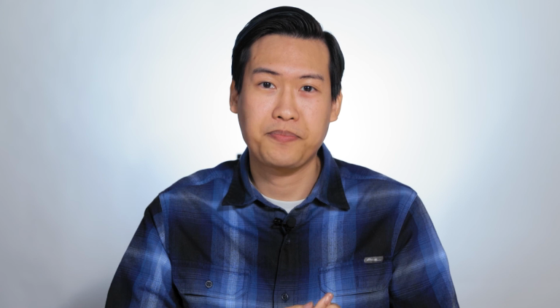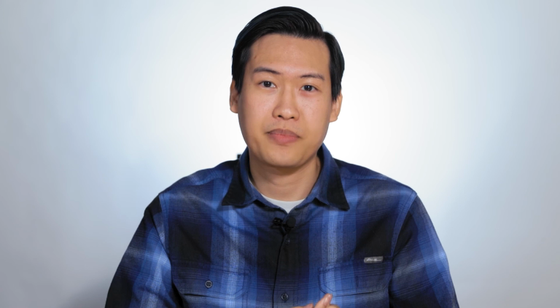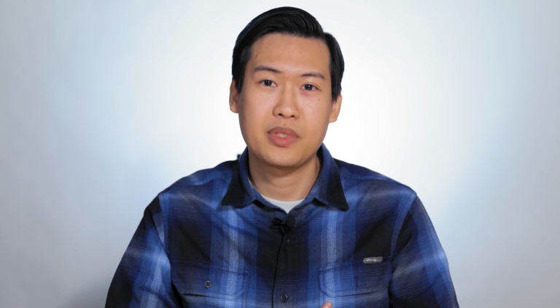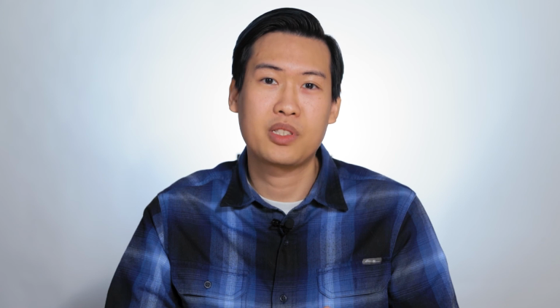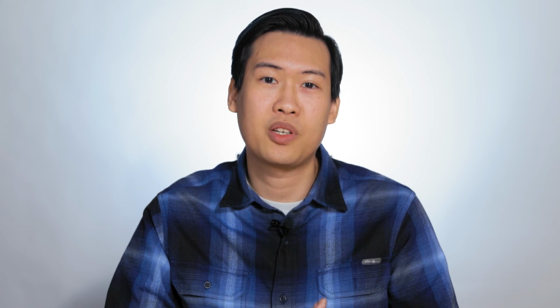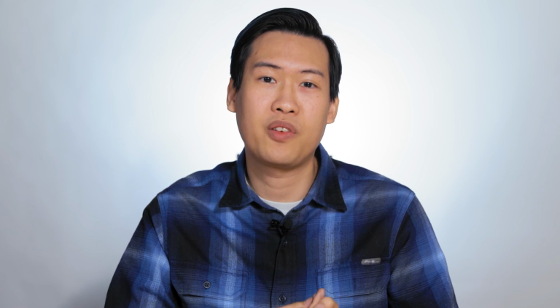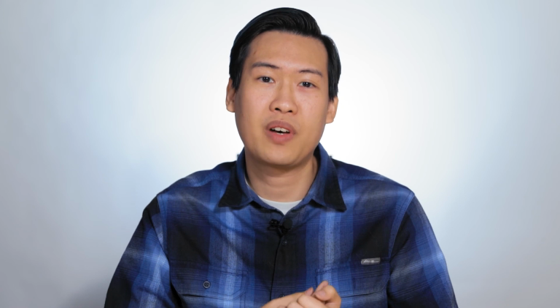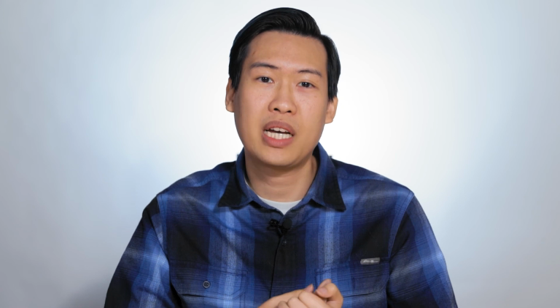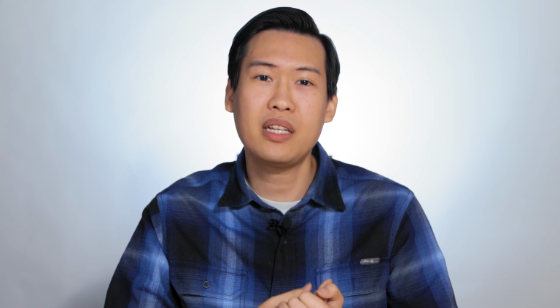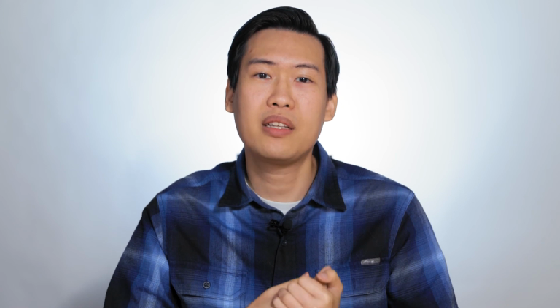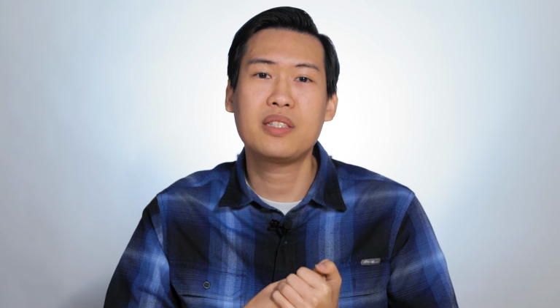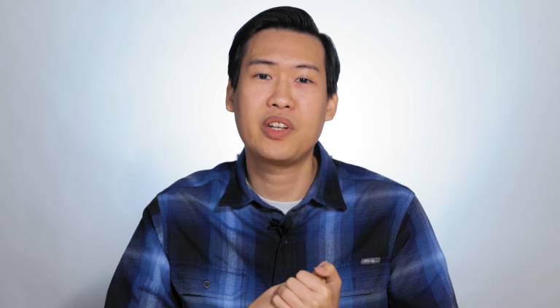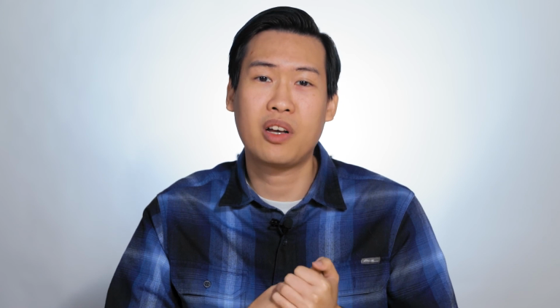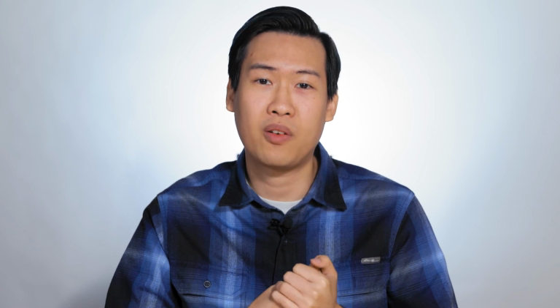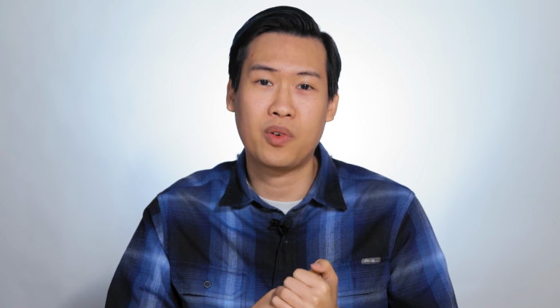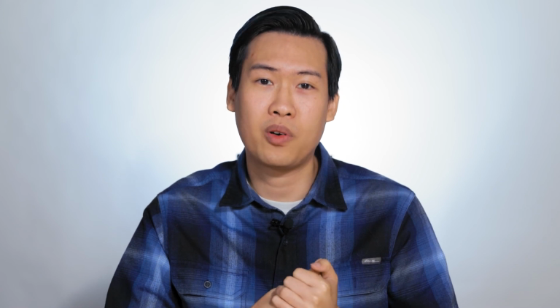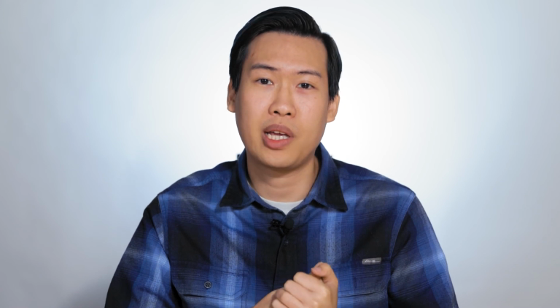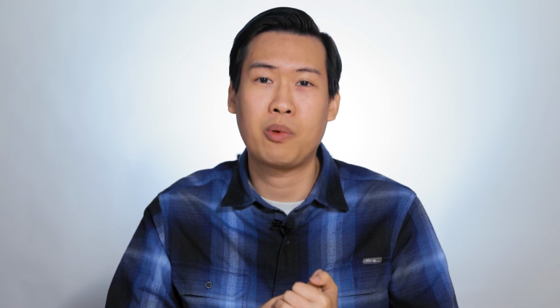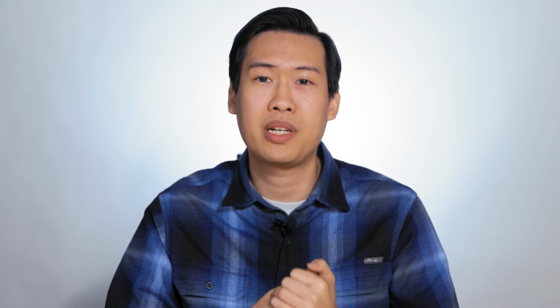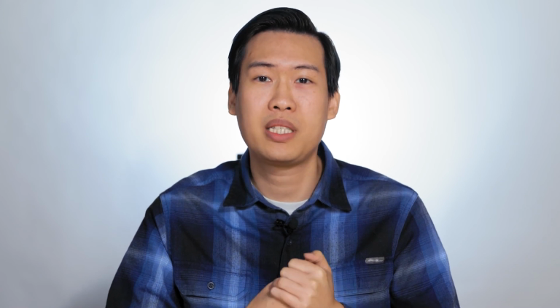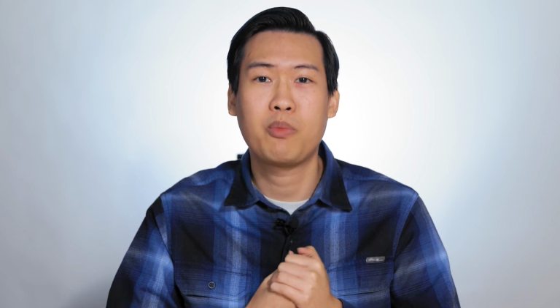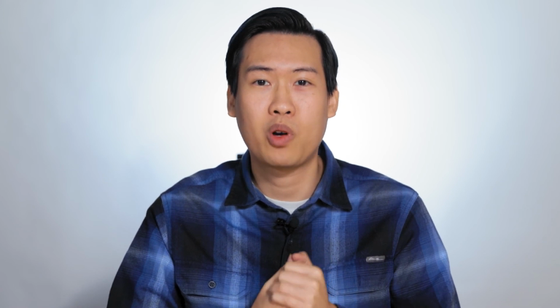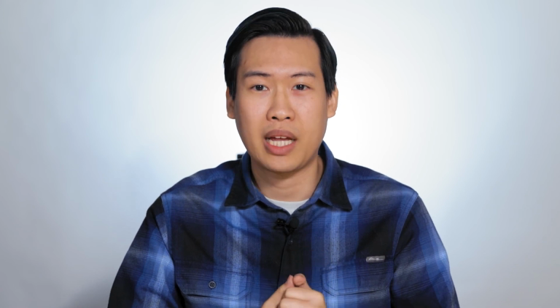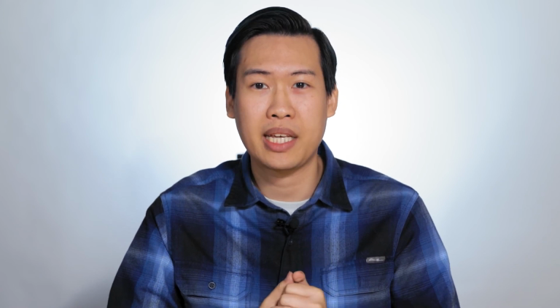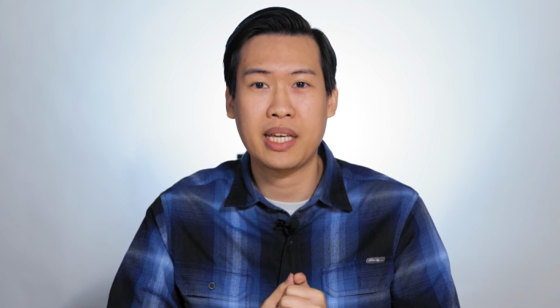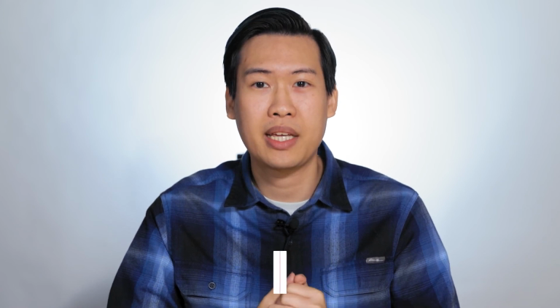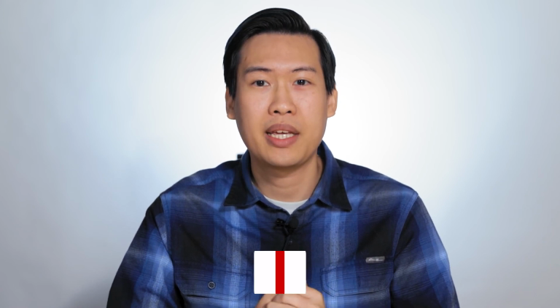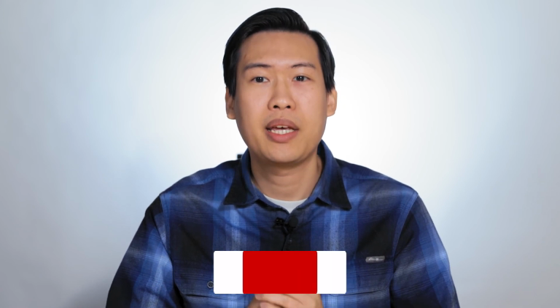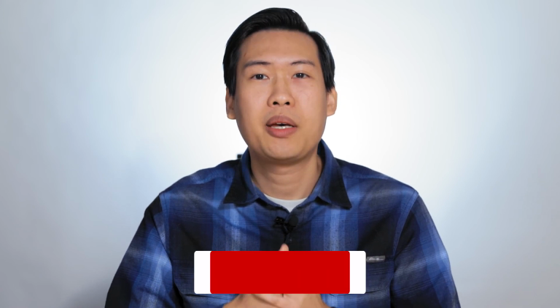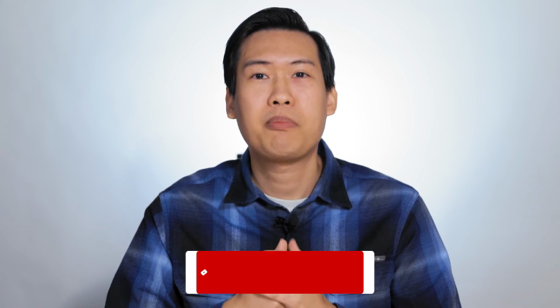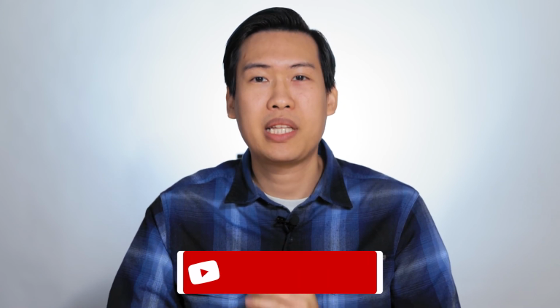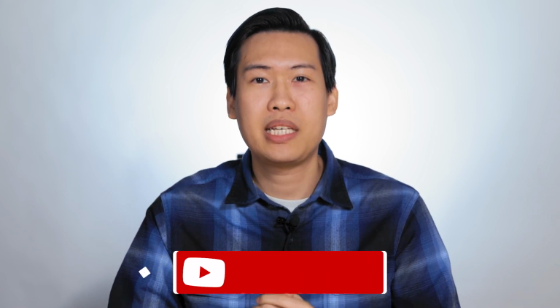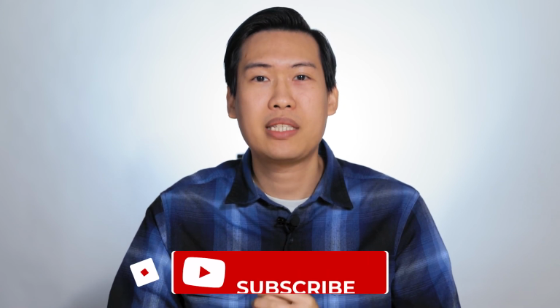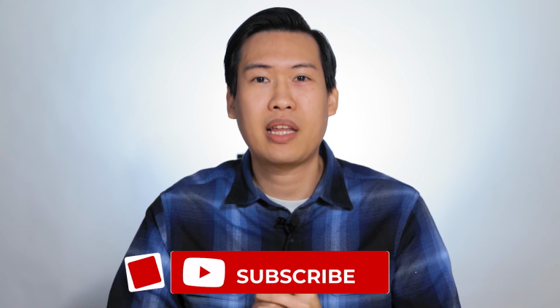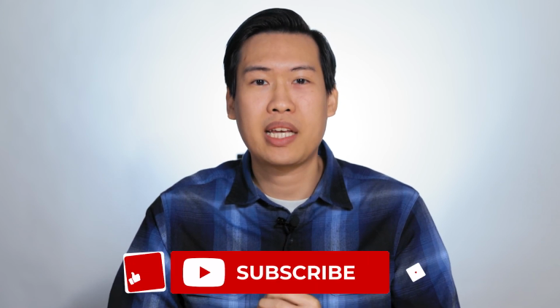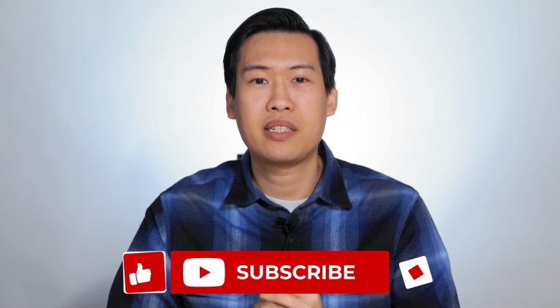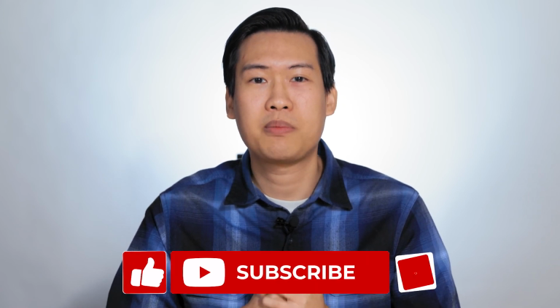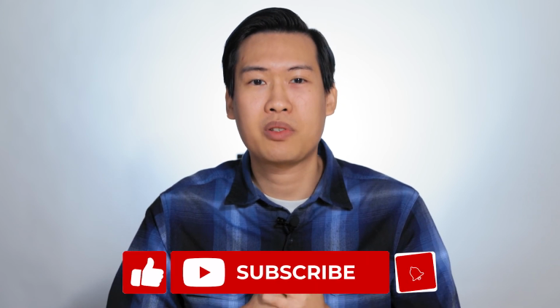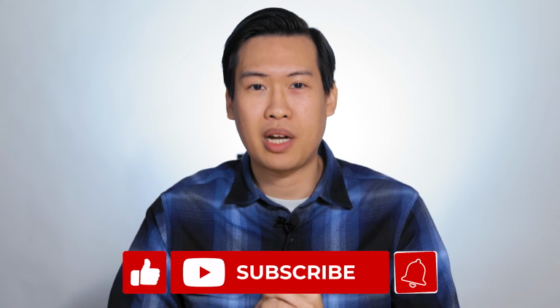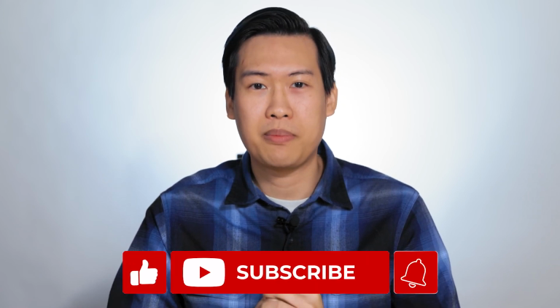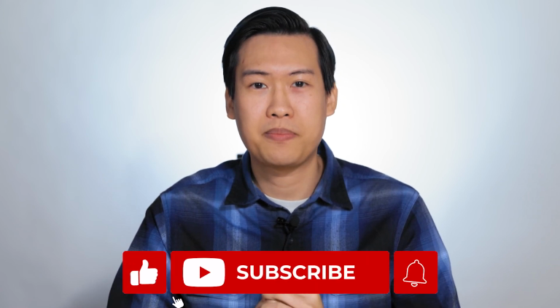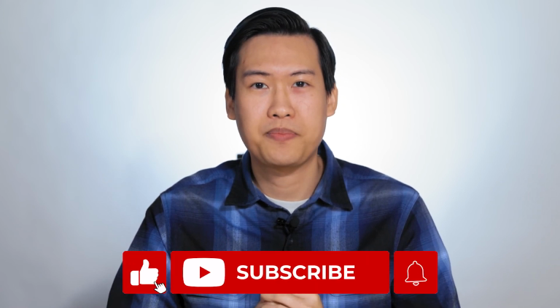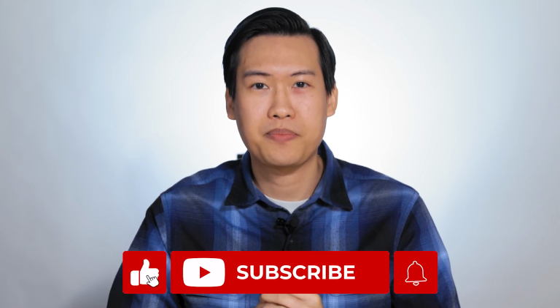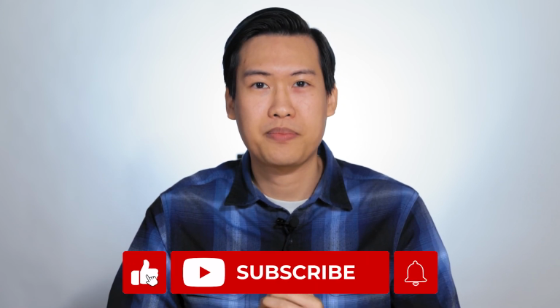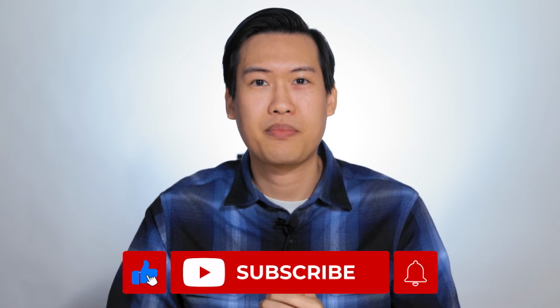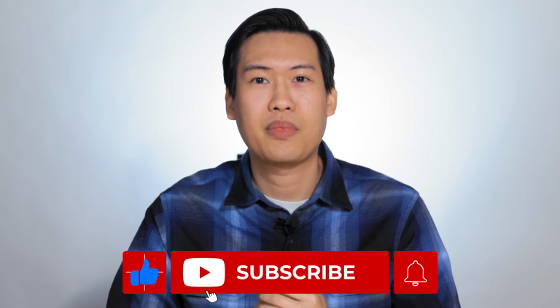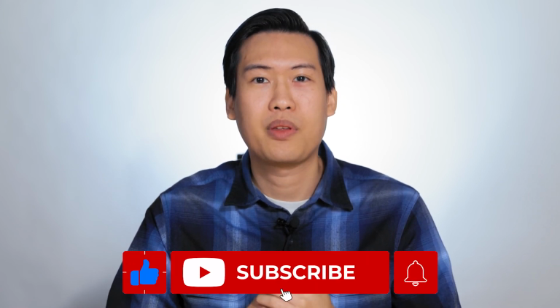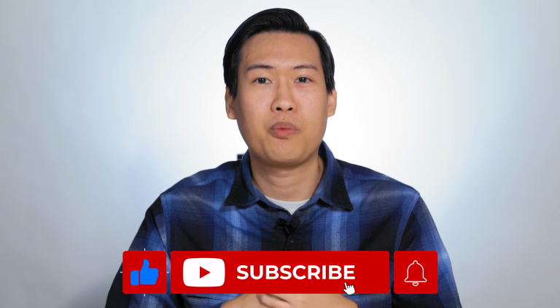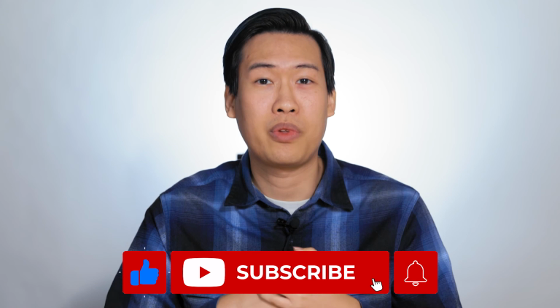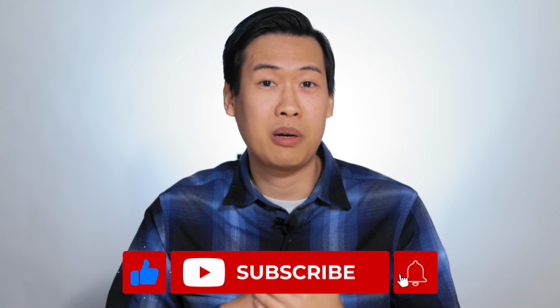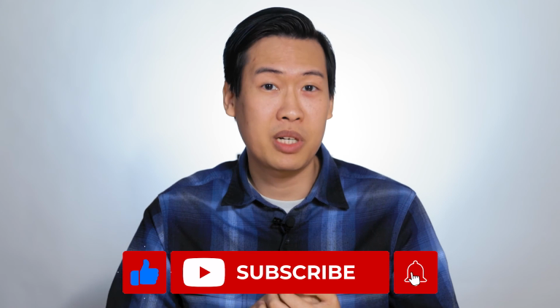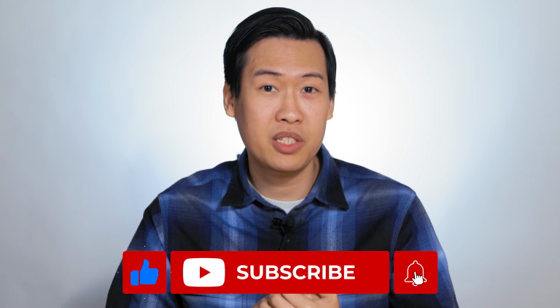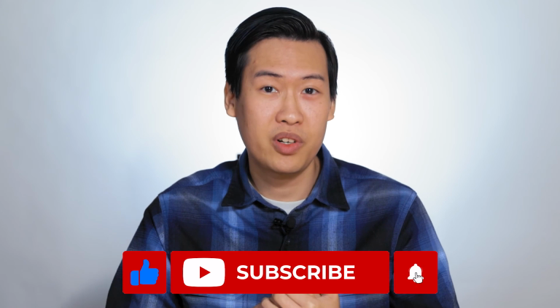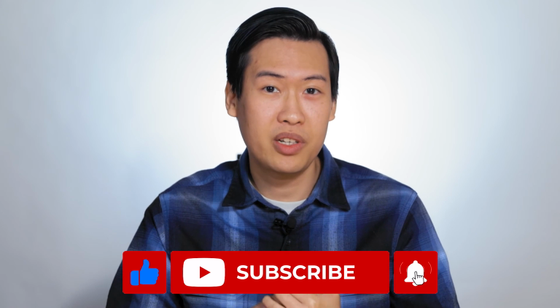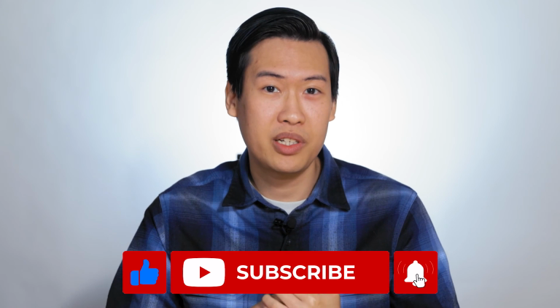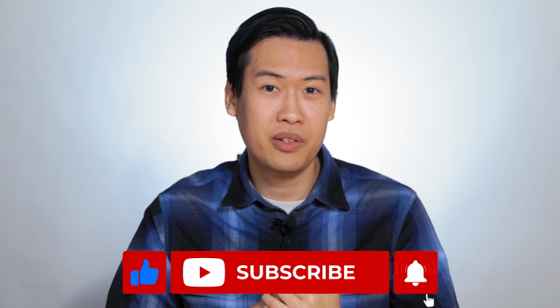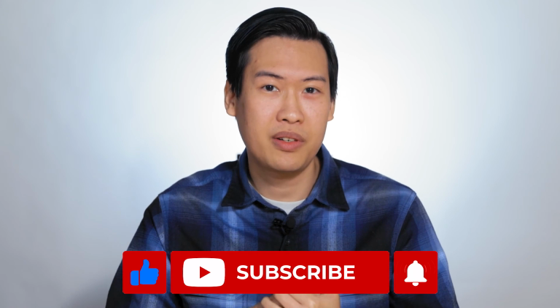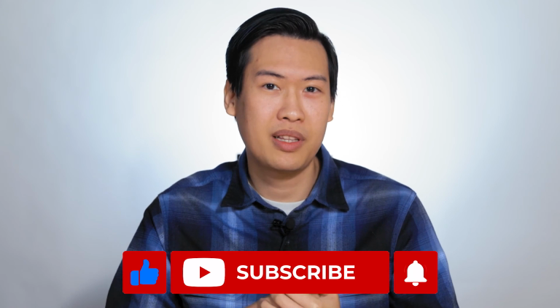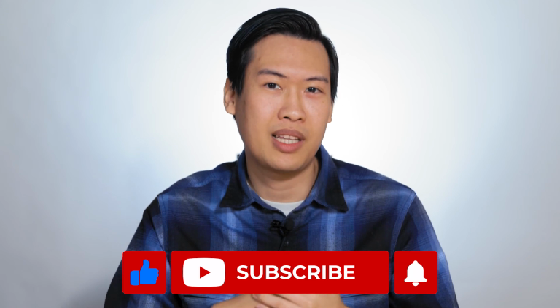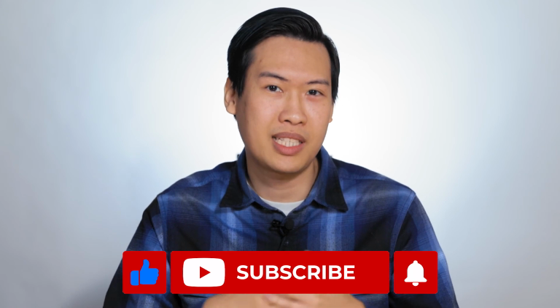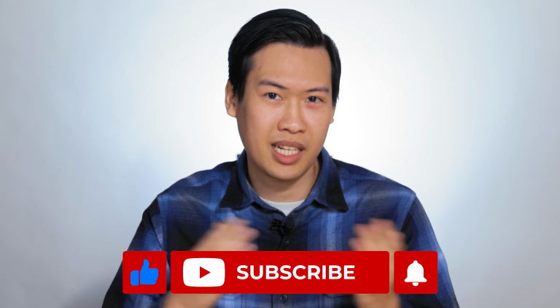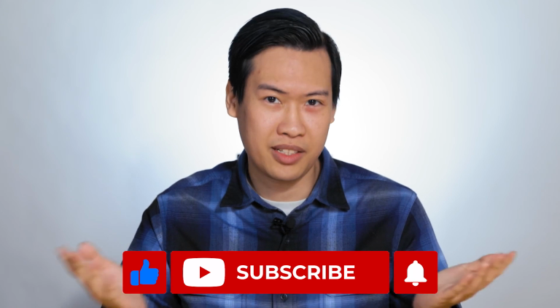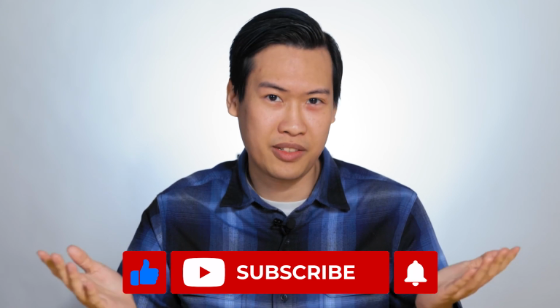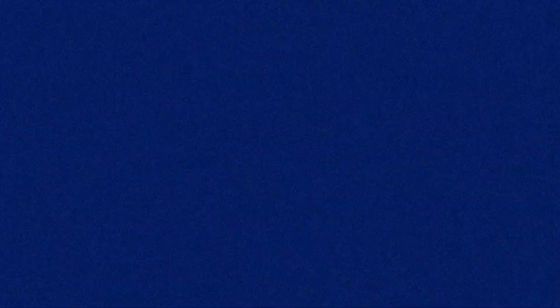If you find this video helpful and want to see more like it, please like and subscribe. Without further ado, let's get into it.